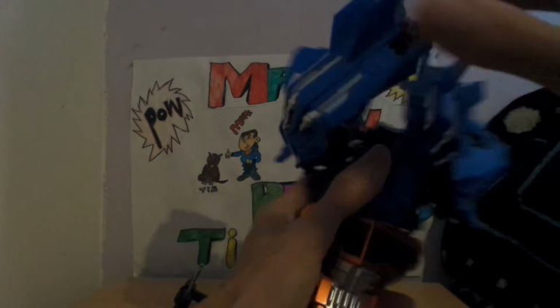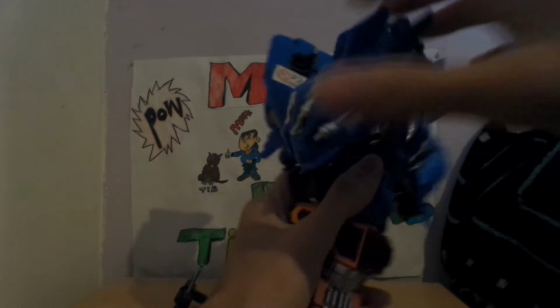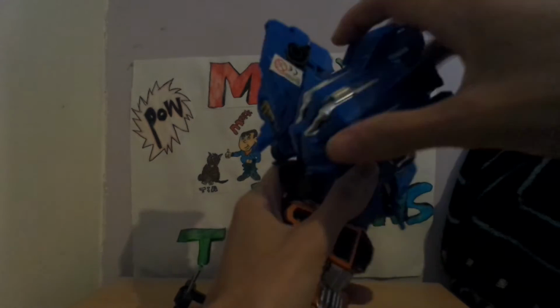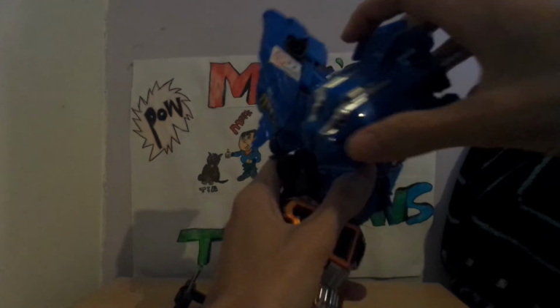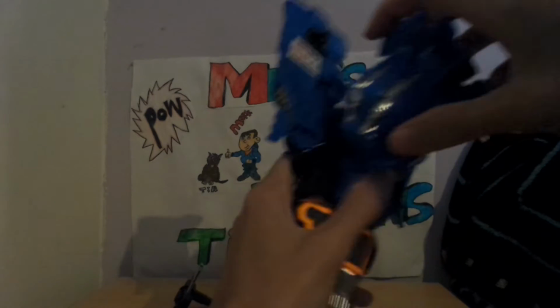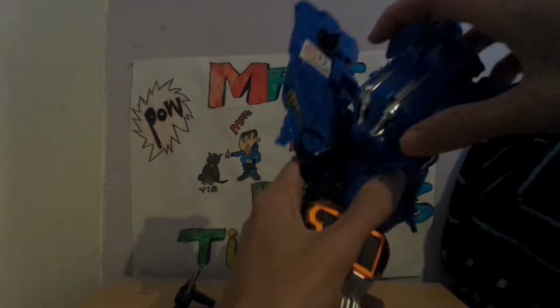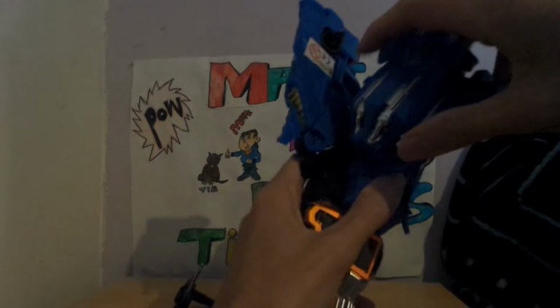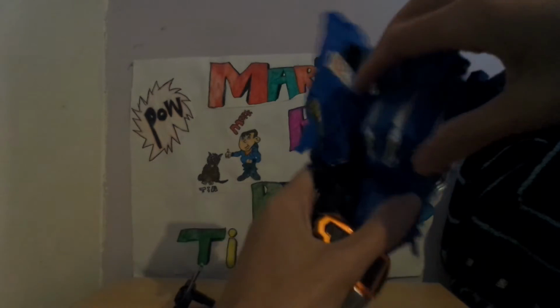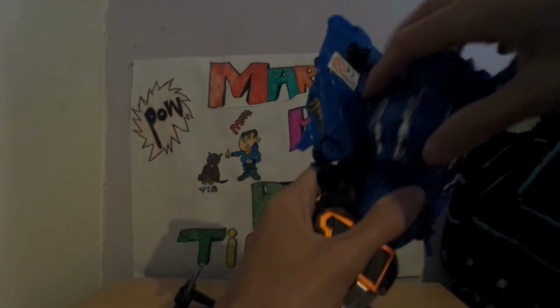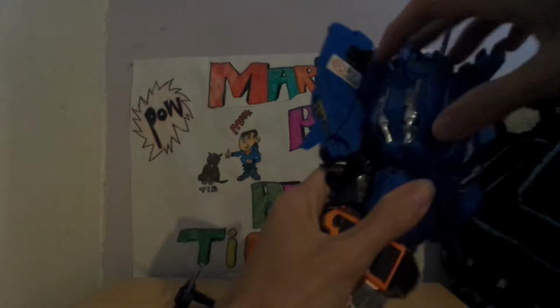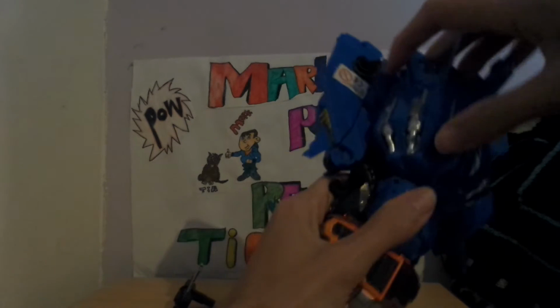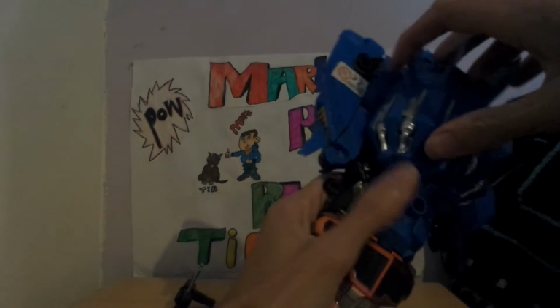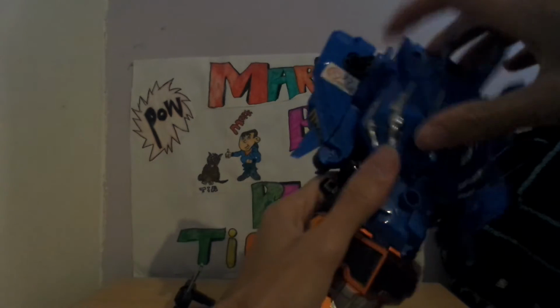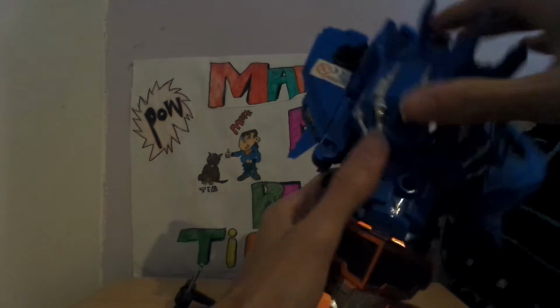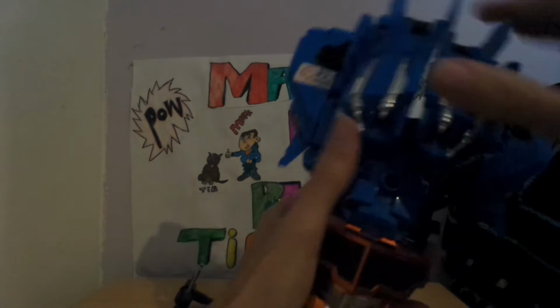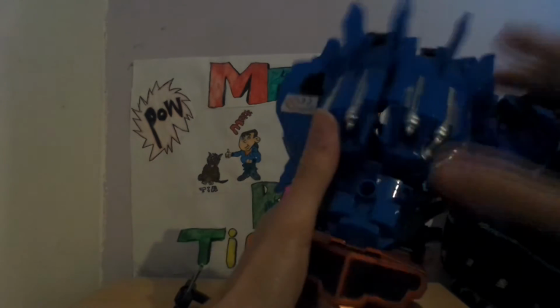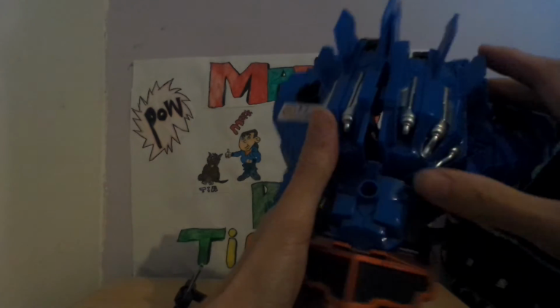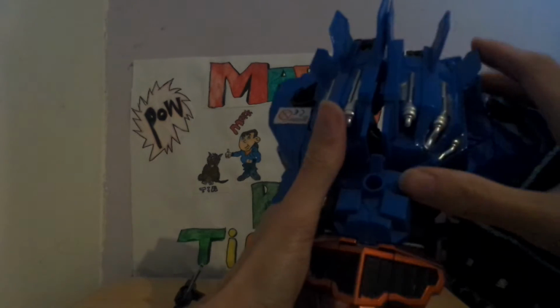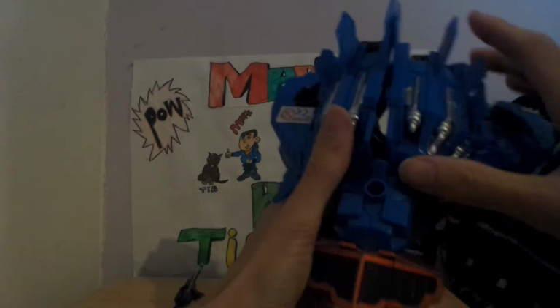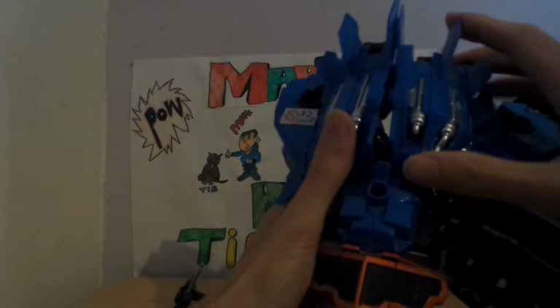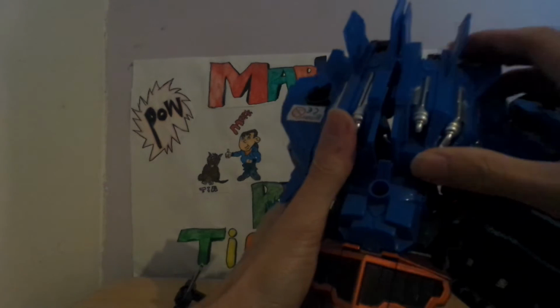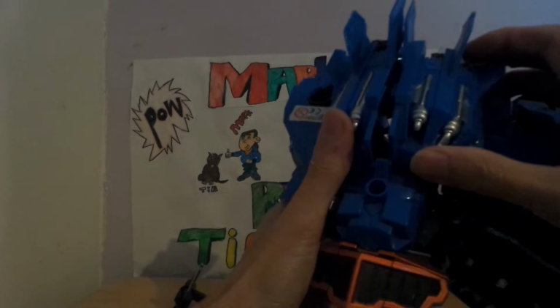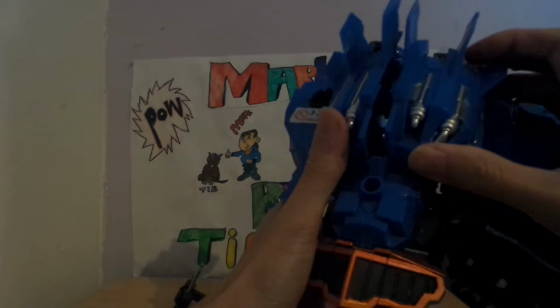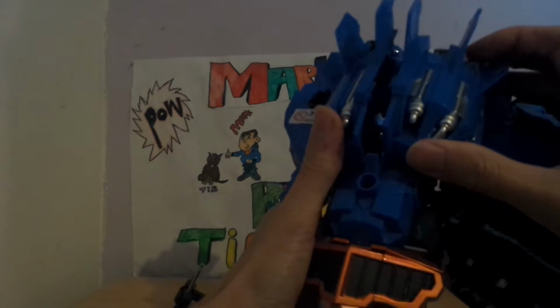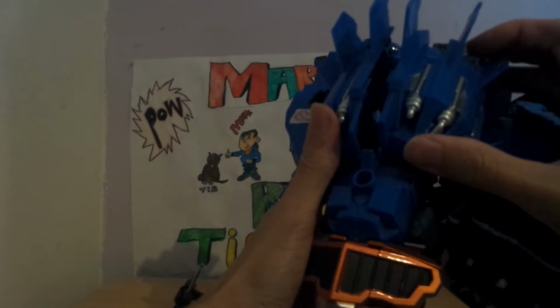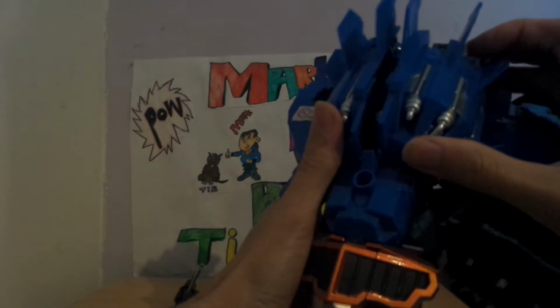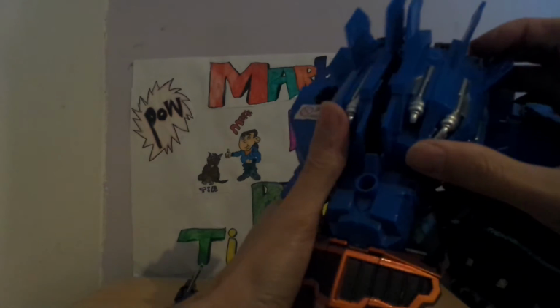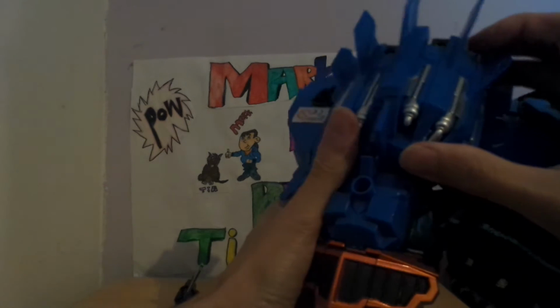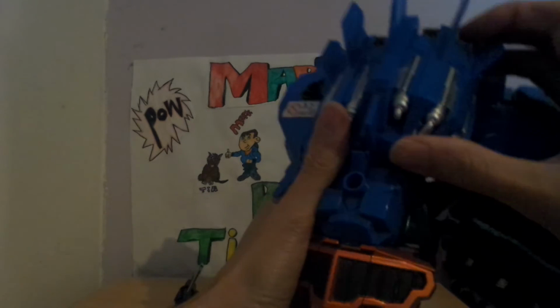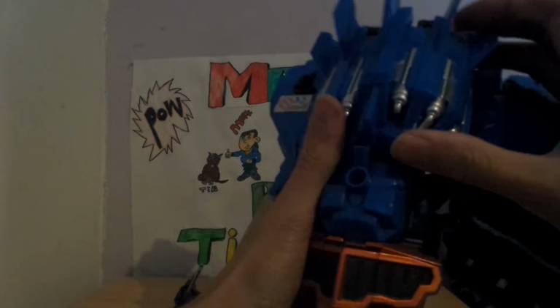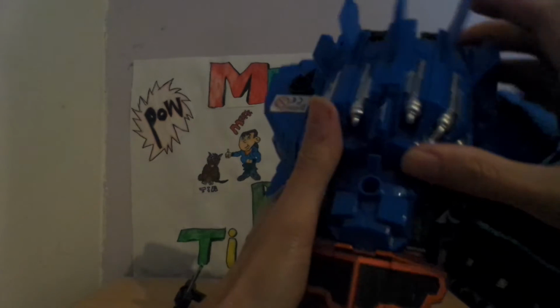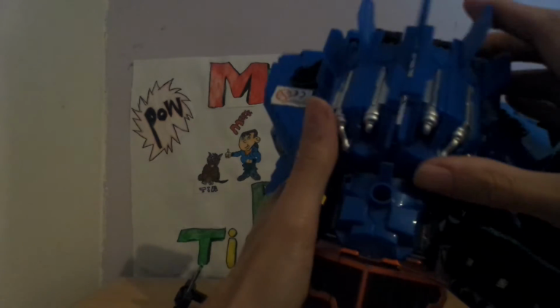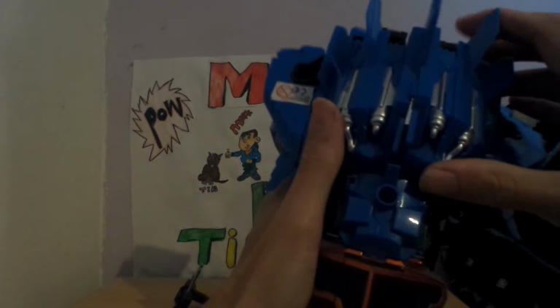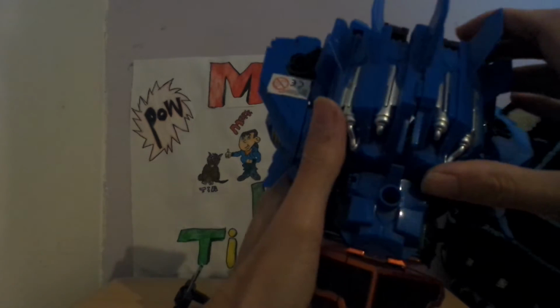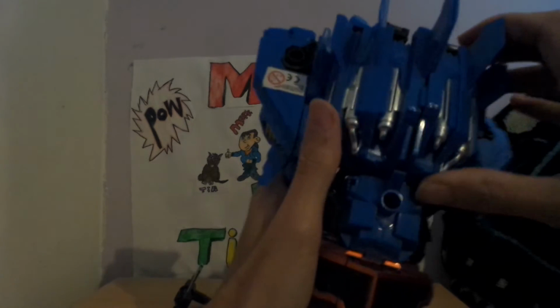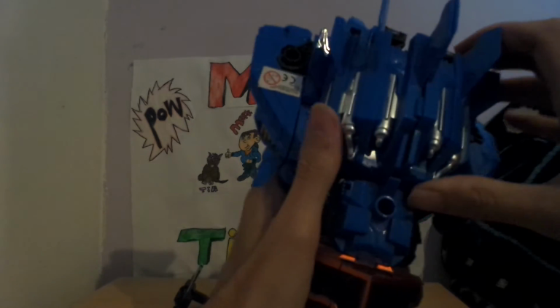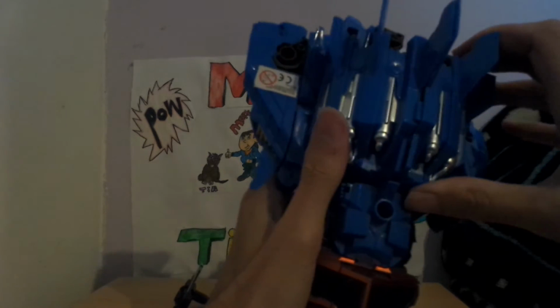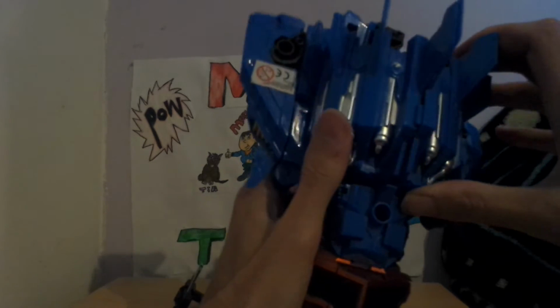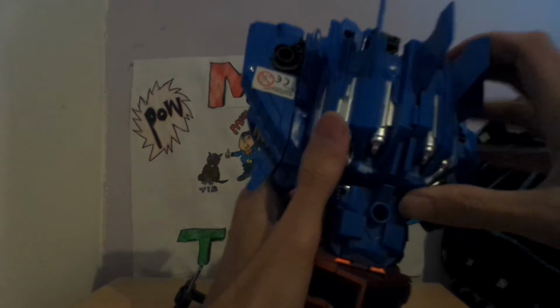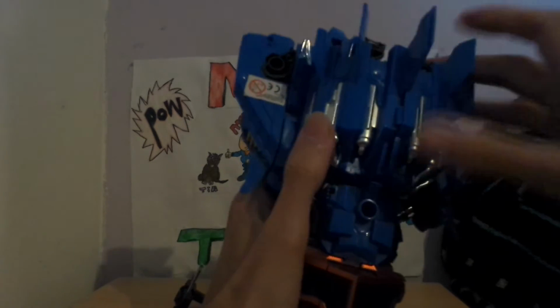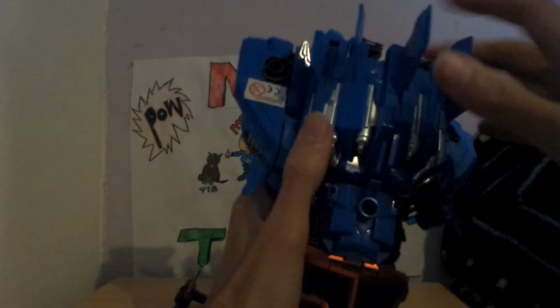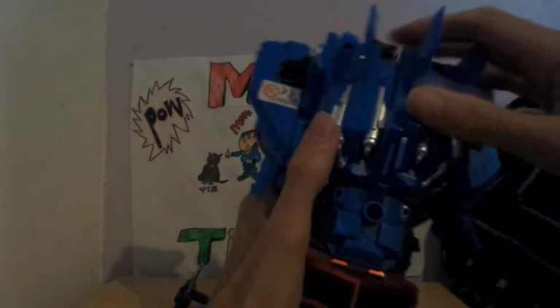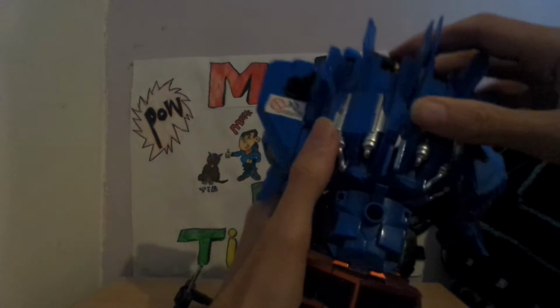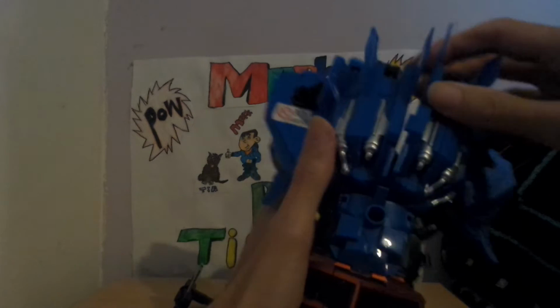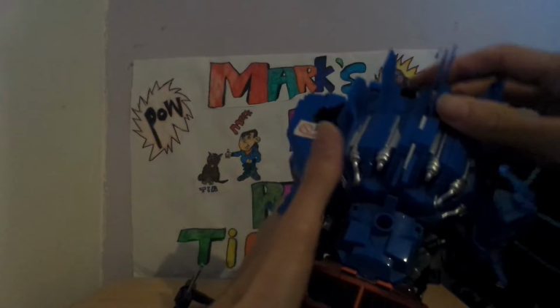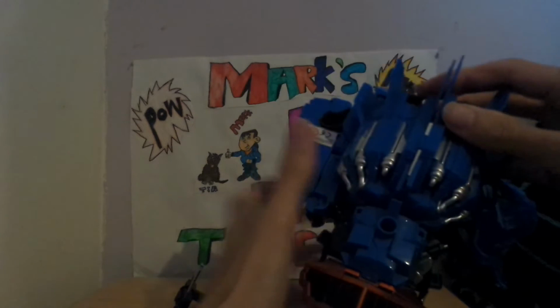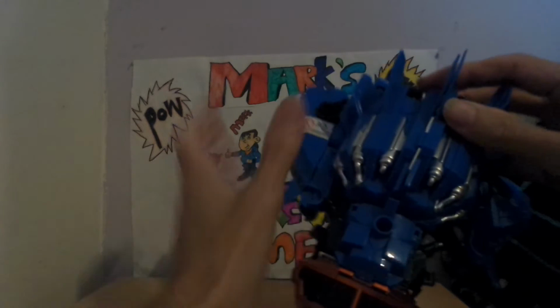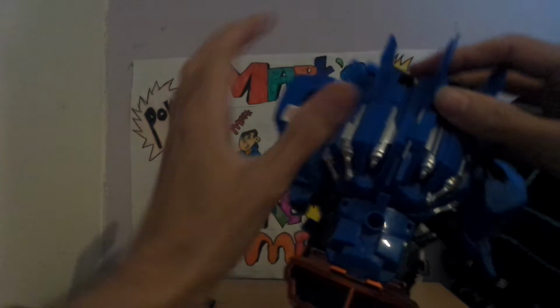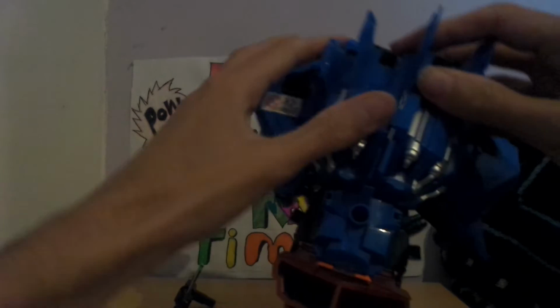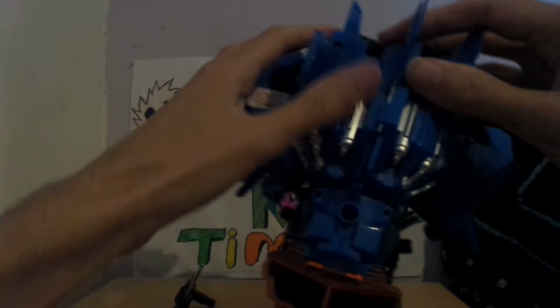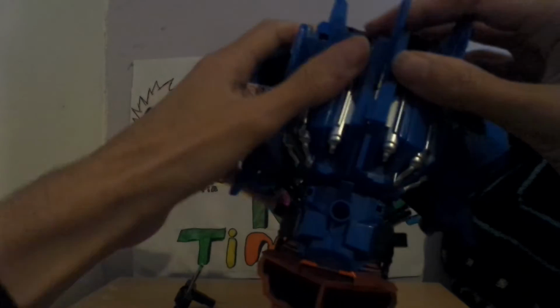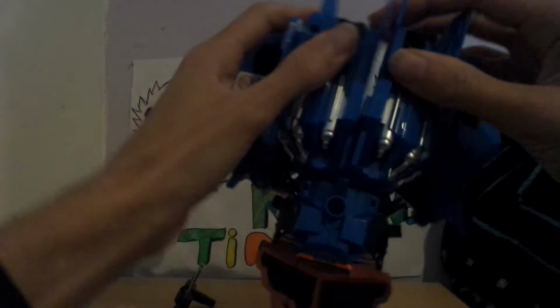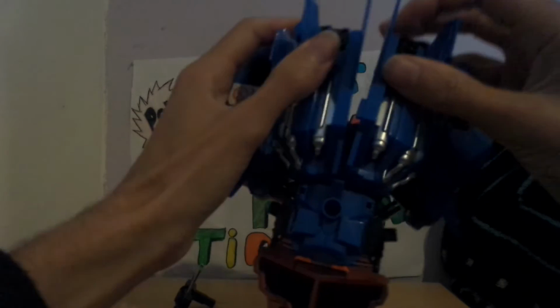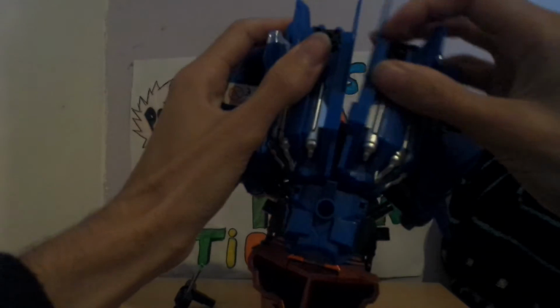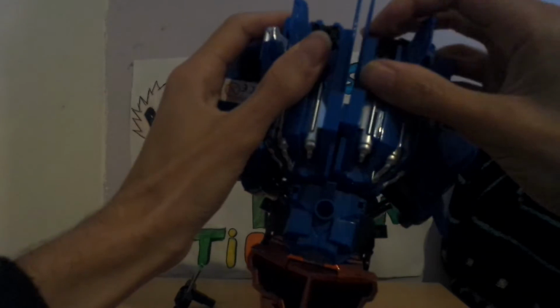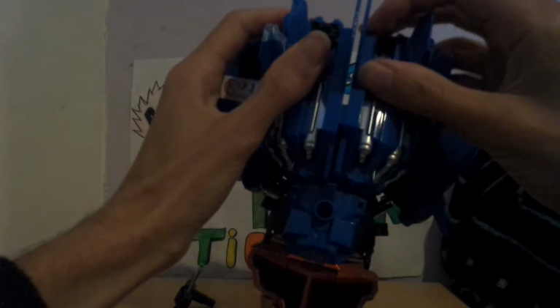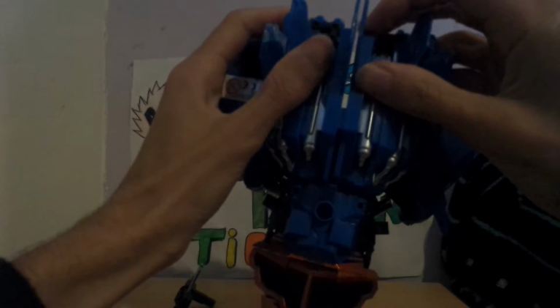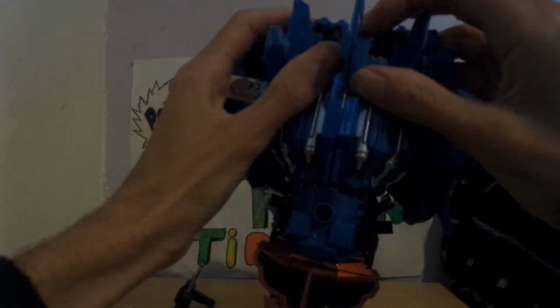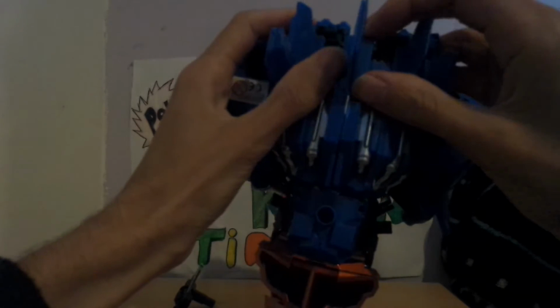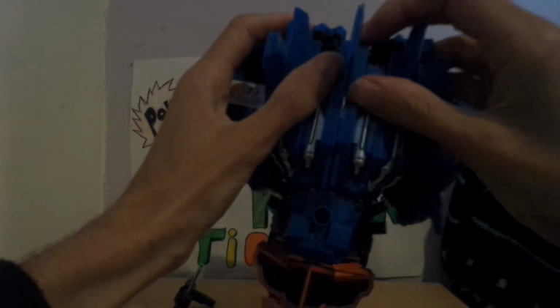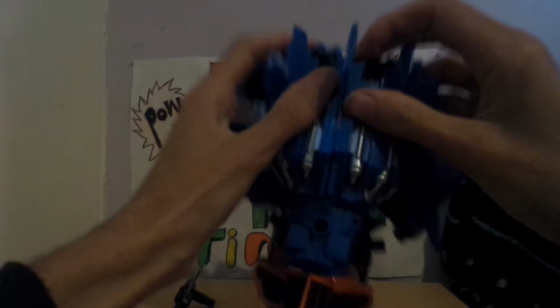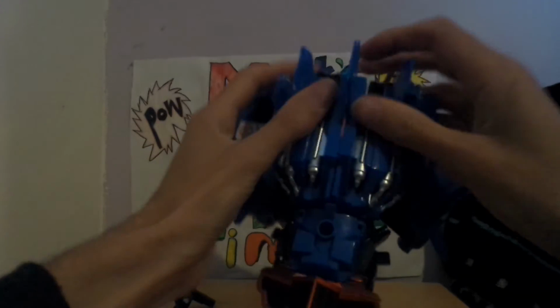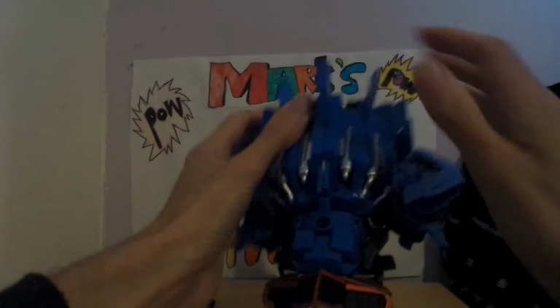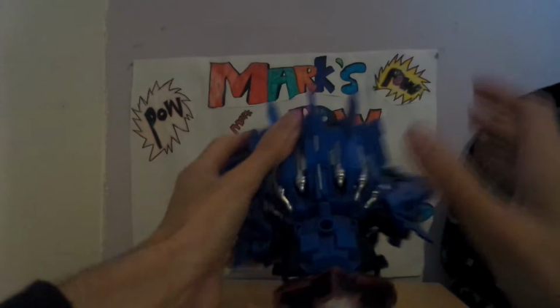I don't think anyone would be happy at B&M going back and saying 'I bought this, it broke, I'm not happy with it.'